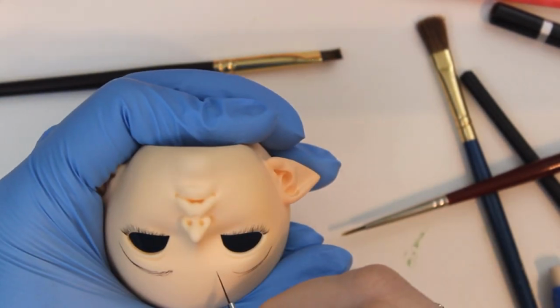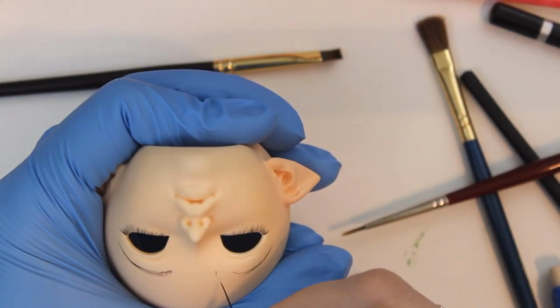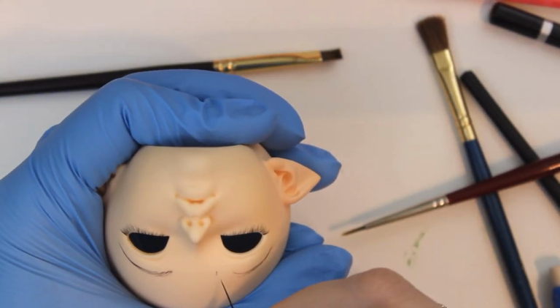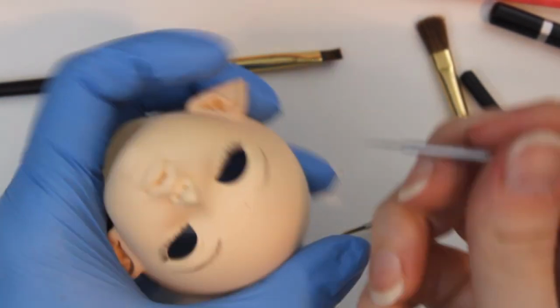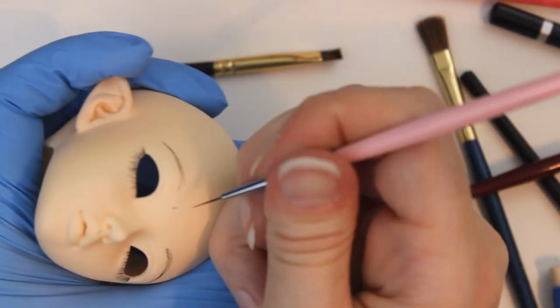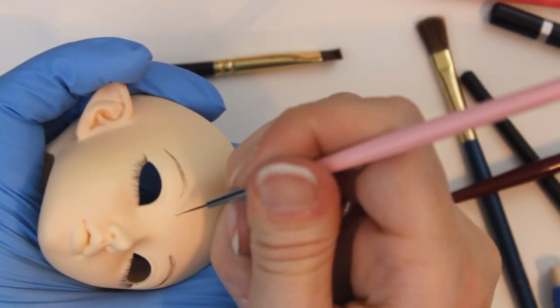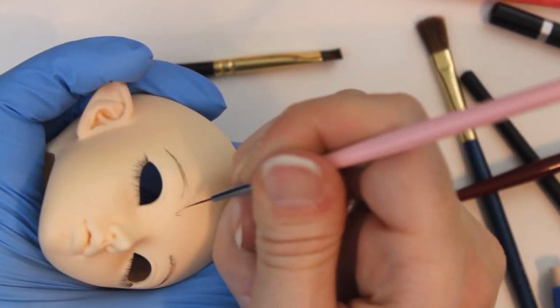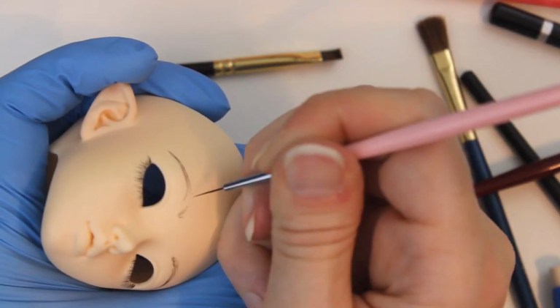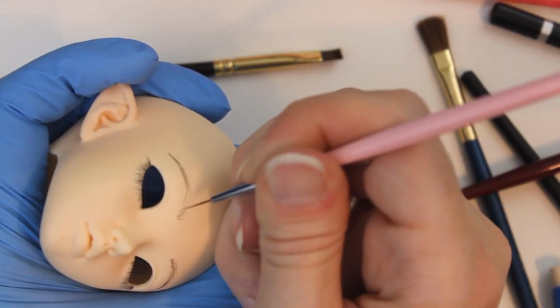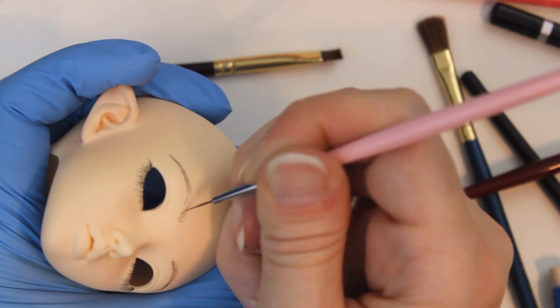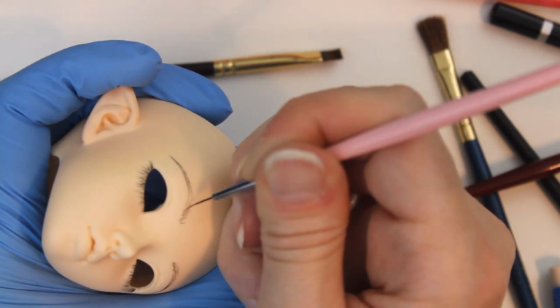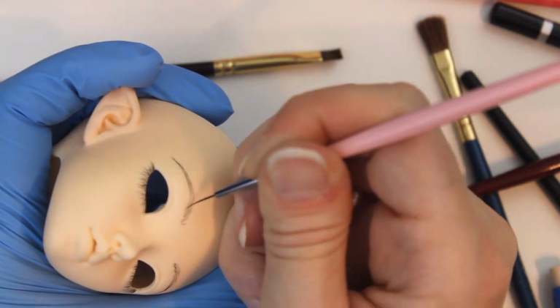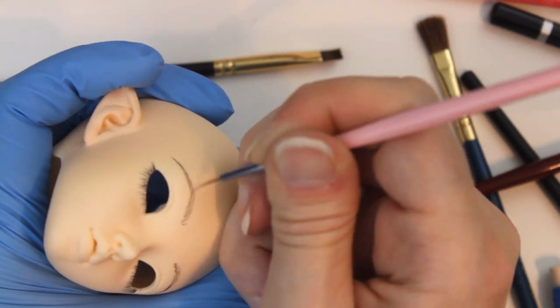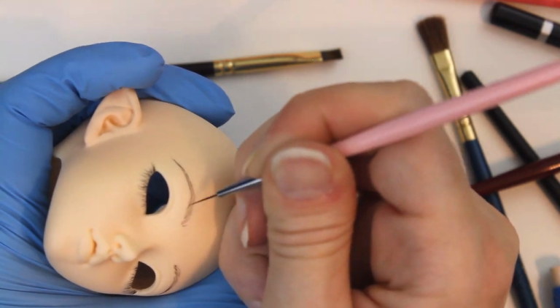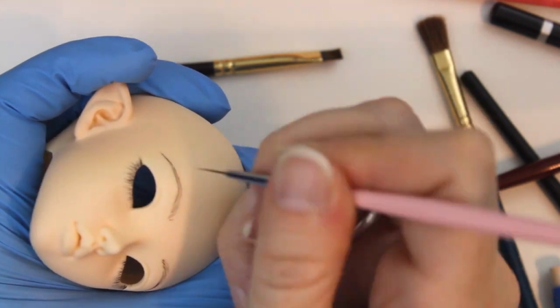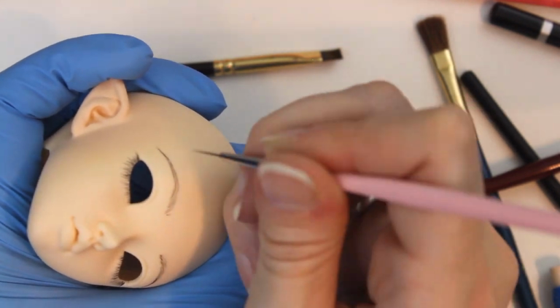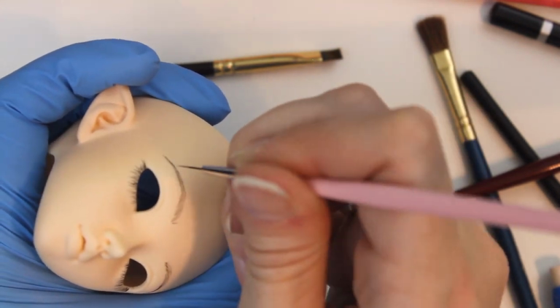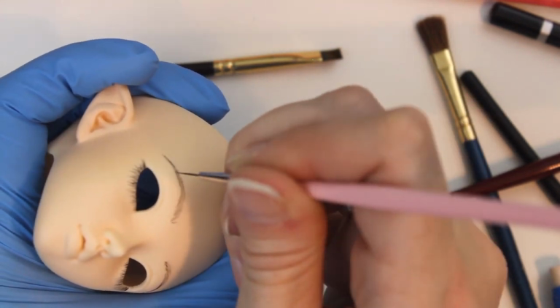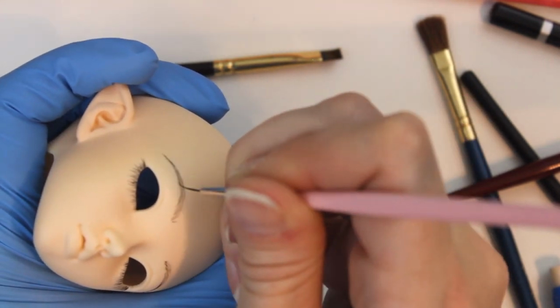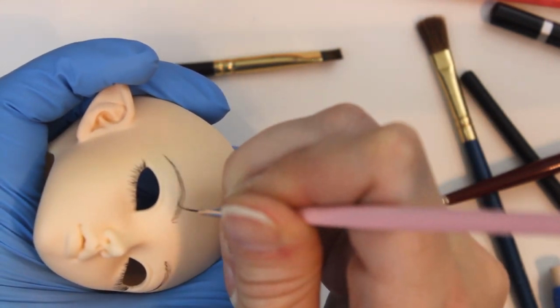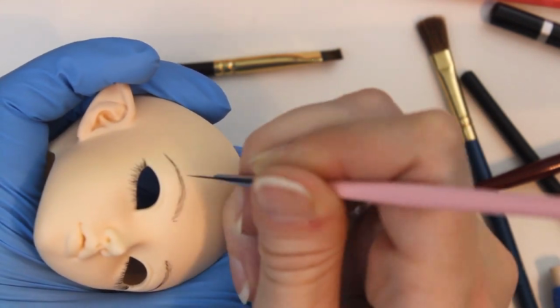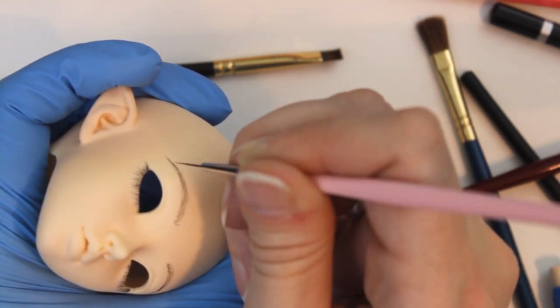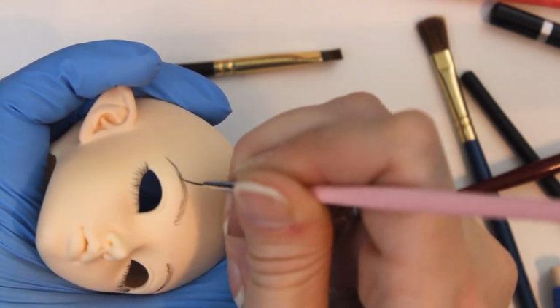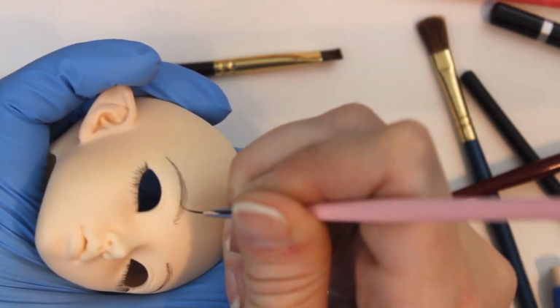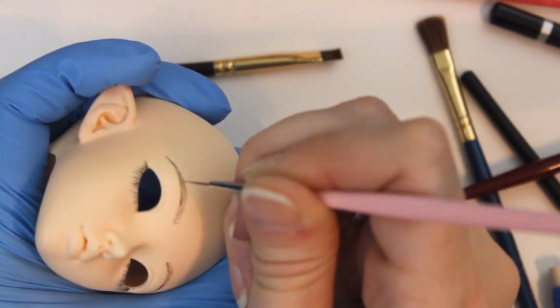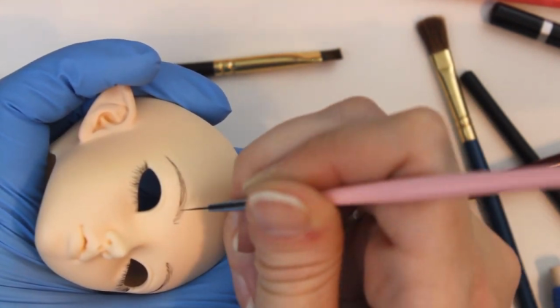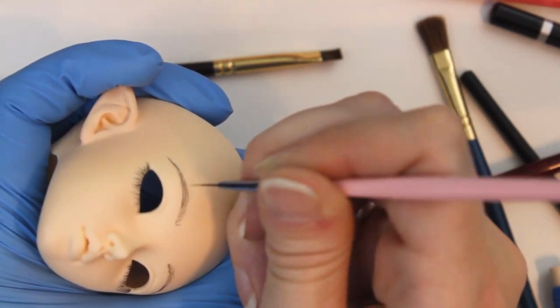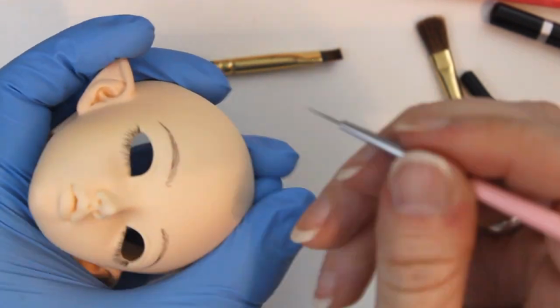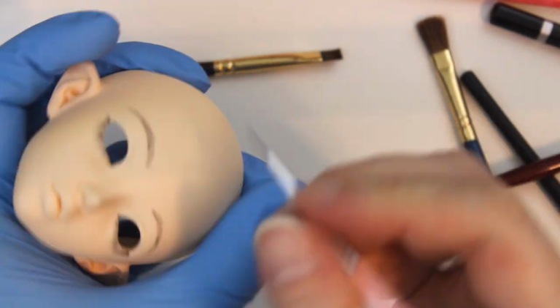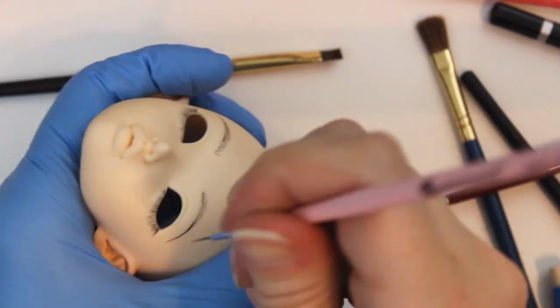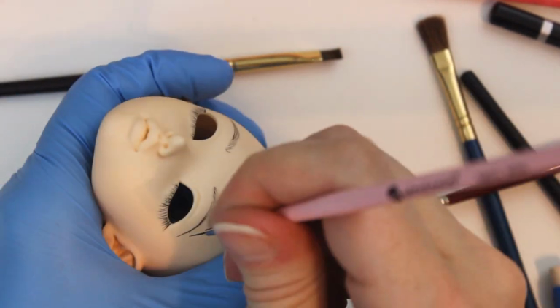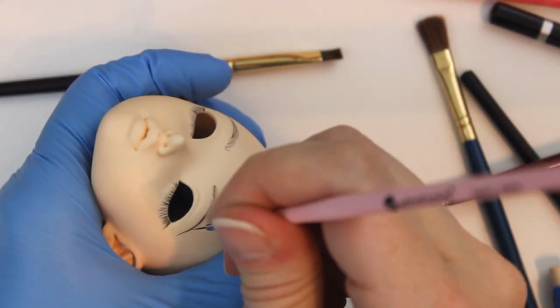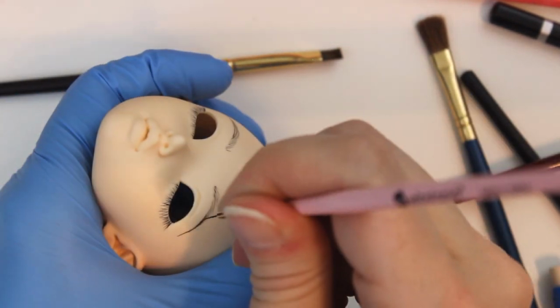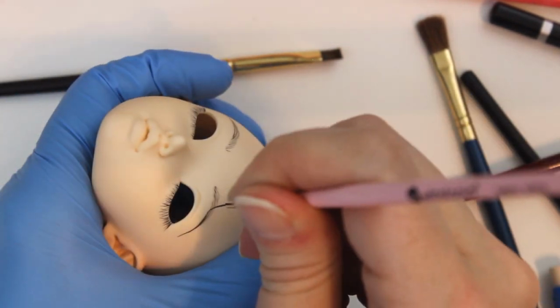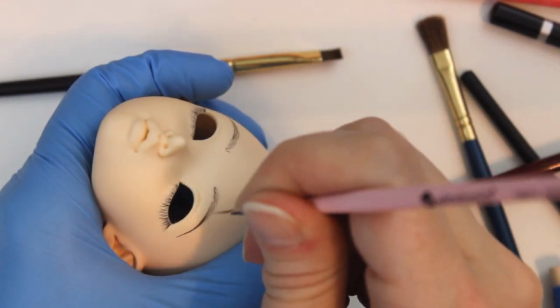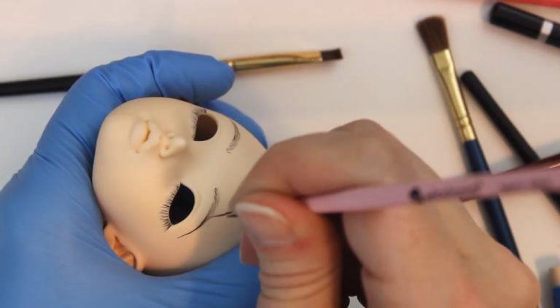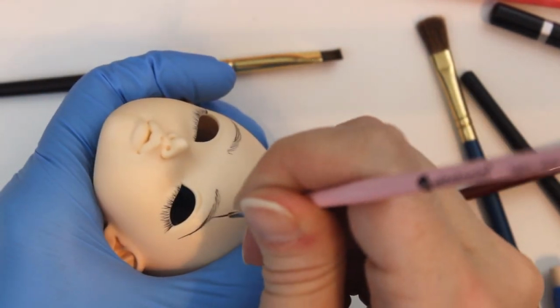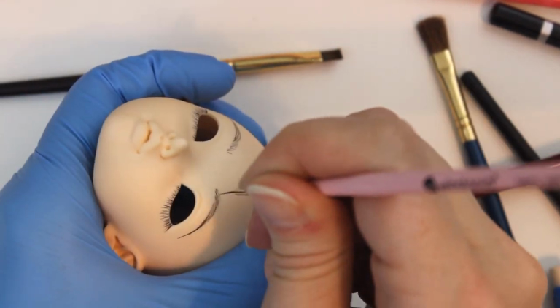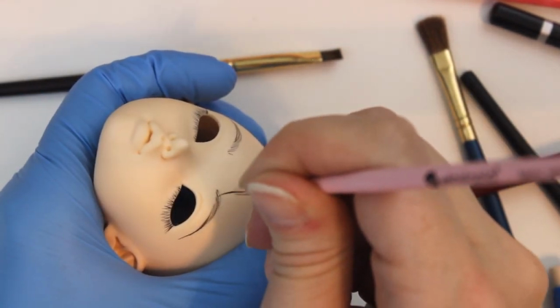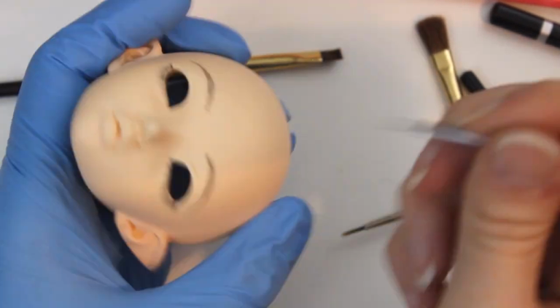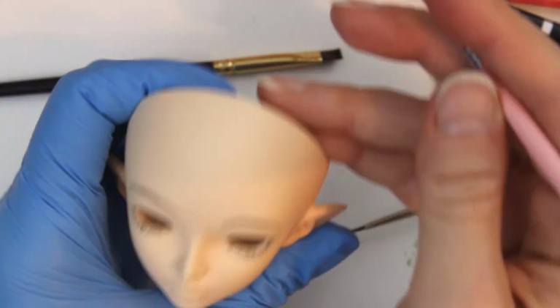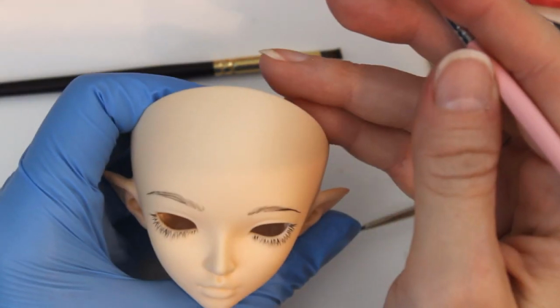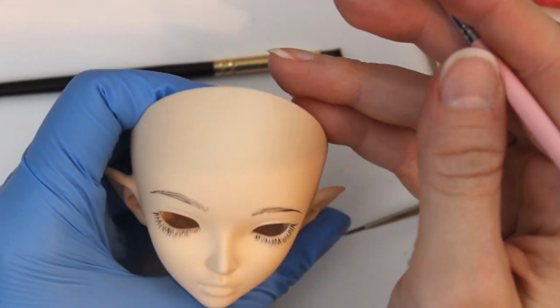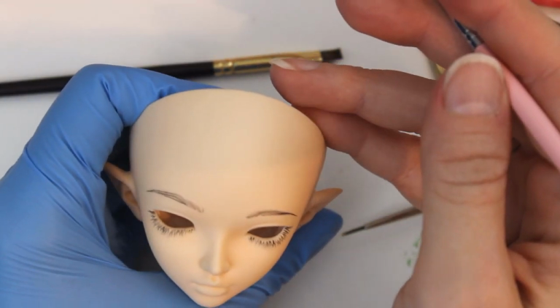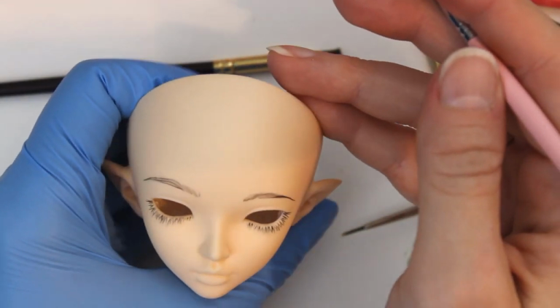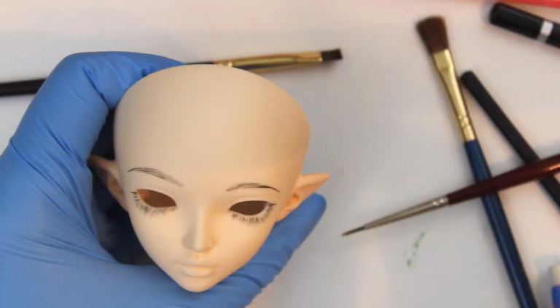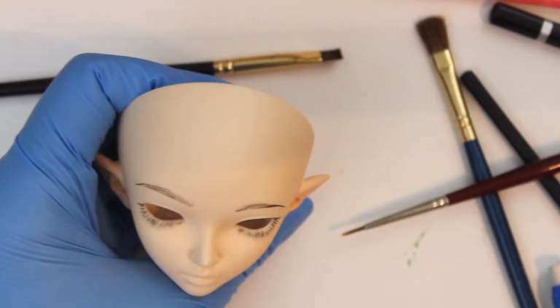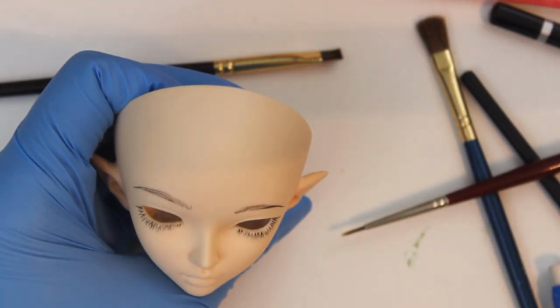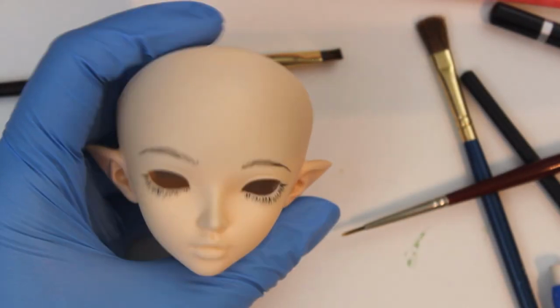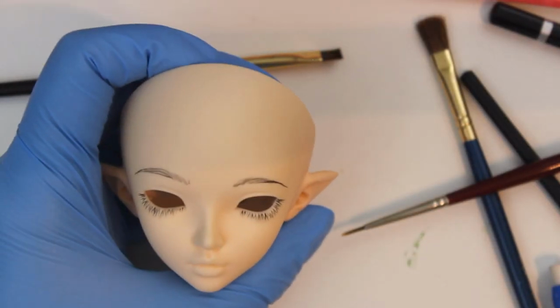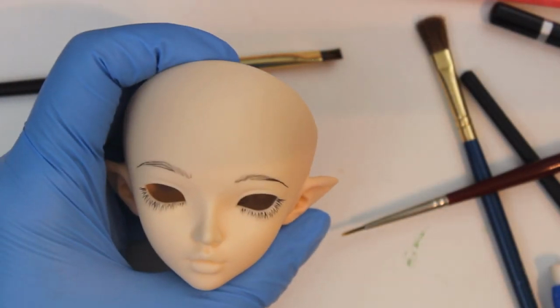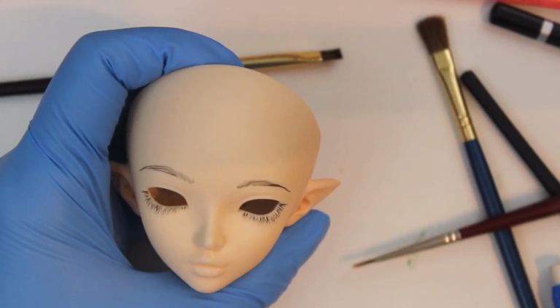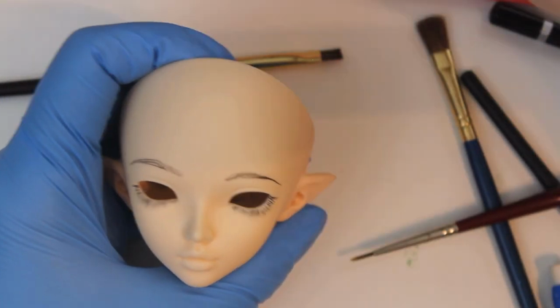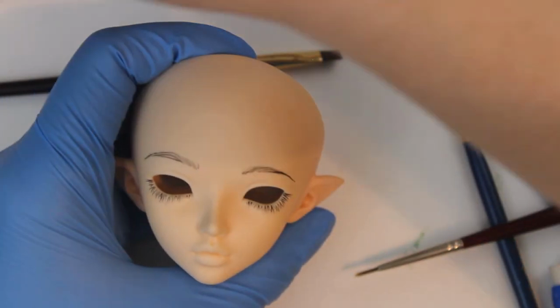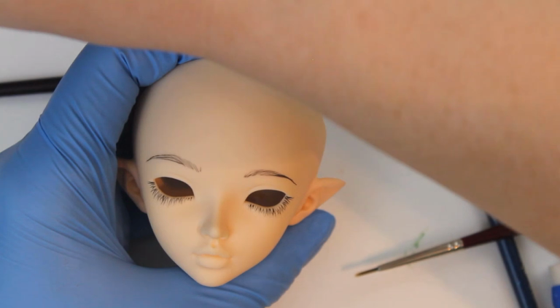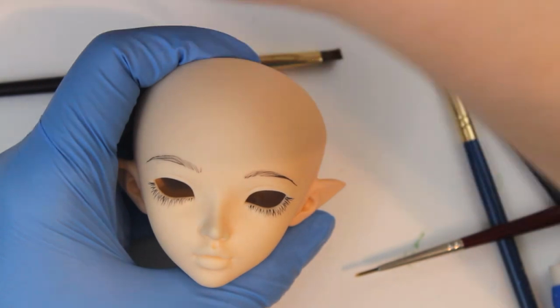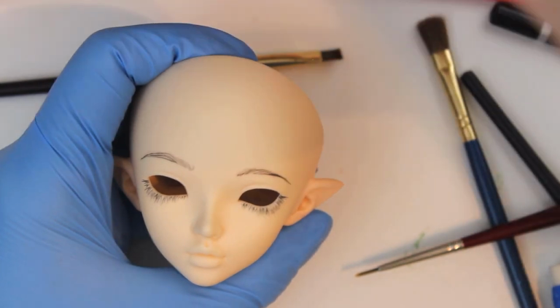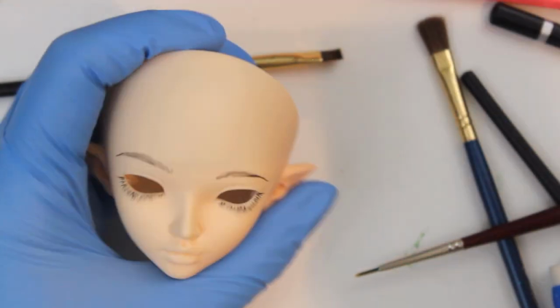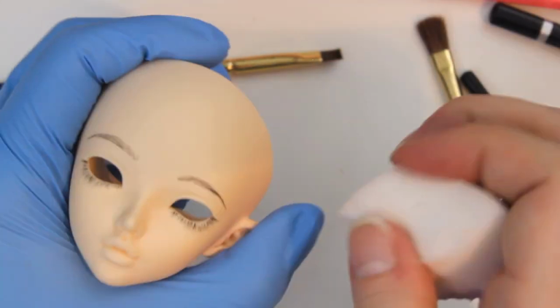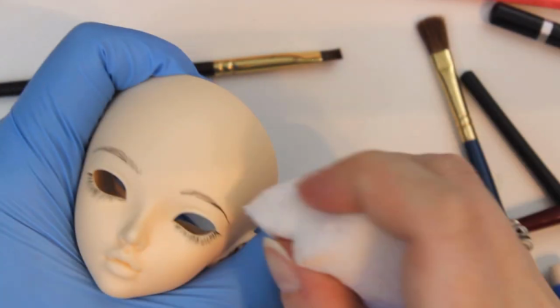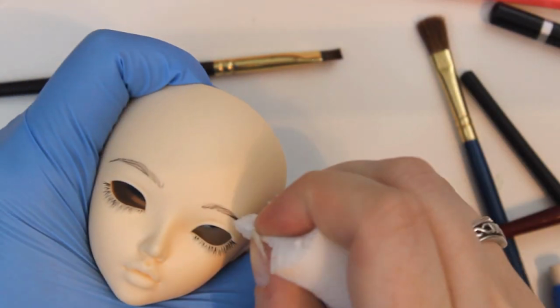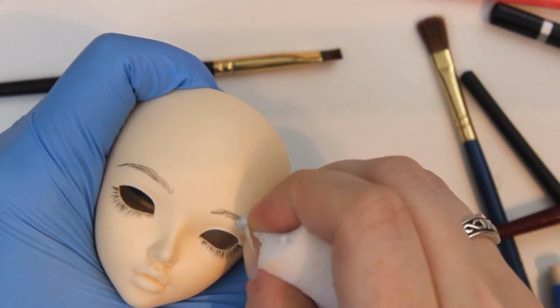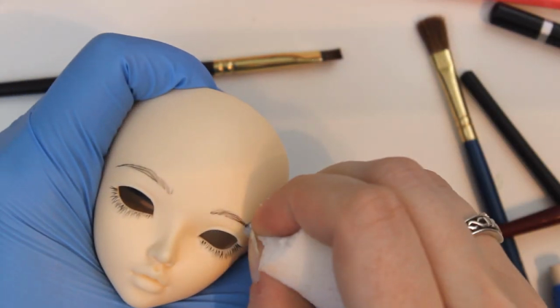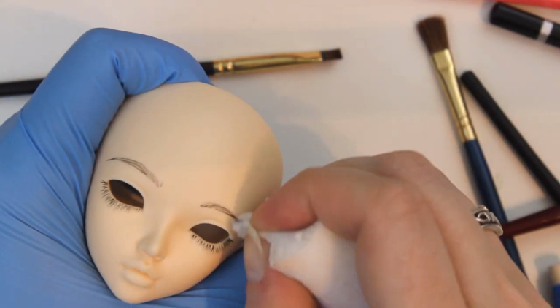I stick to the same brush and paint for her eyebrows, using a magic eraser sponge to clean up when I change the tail on one brow.